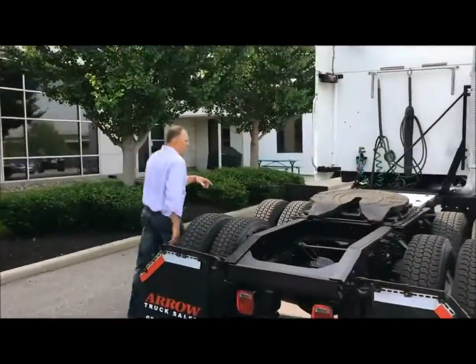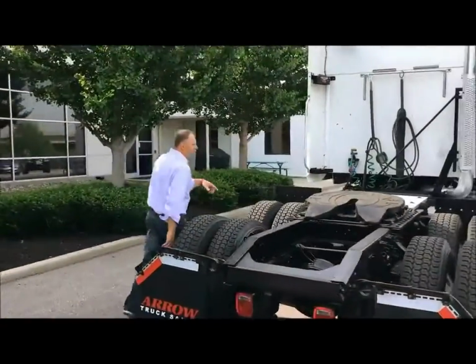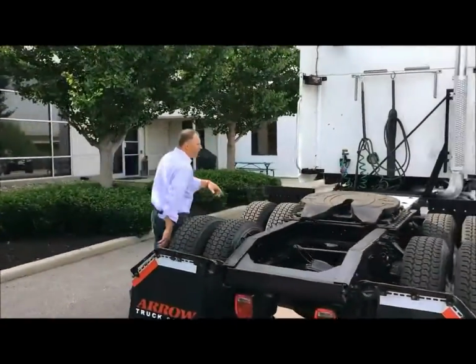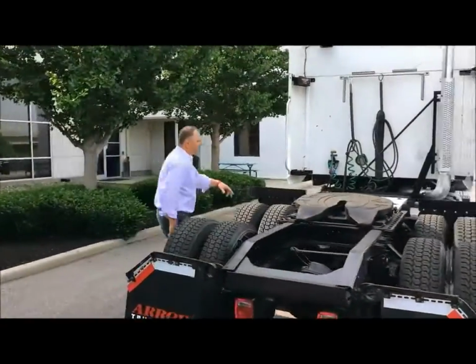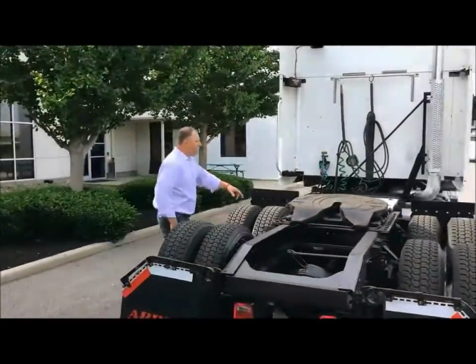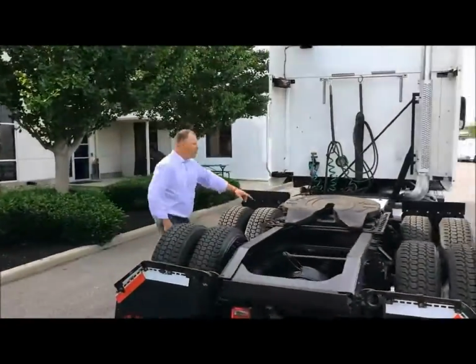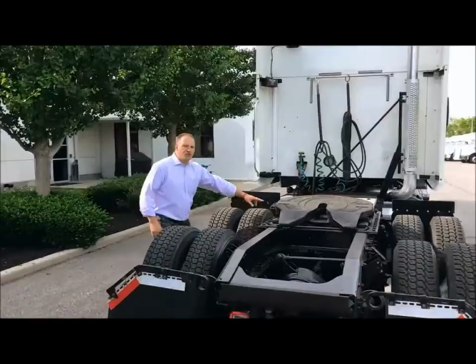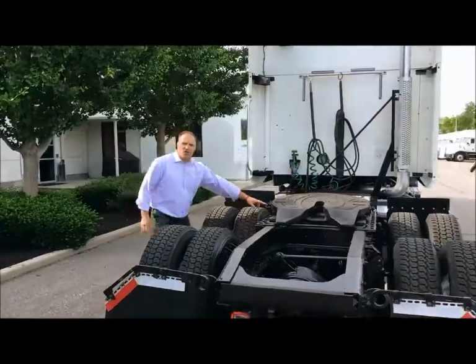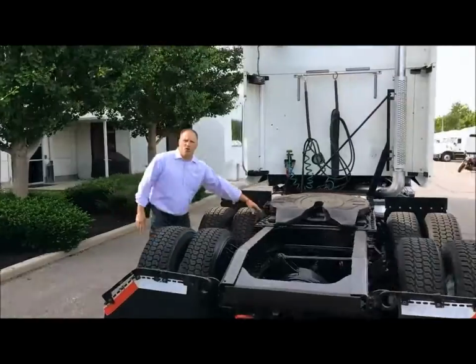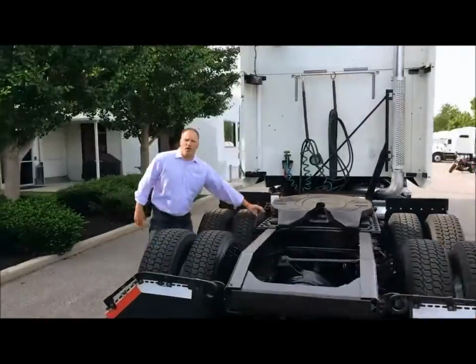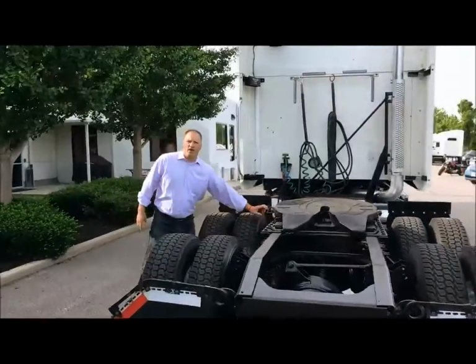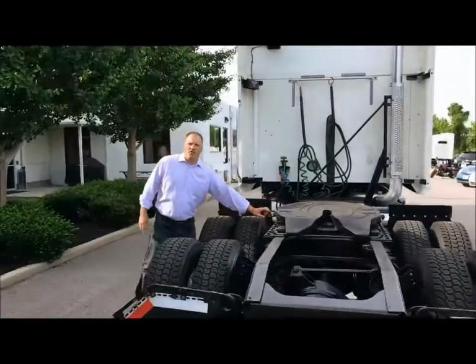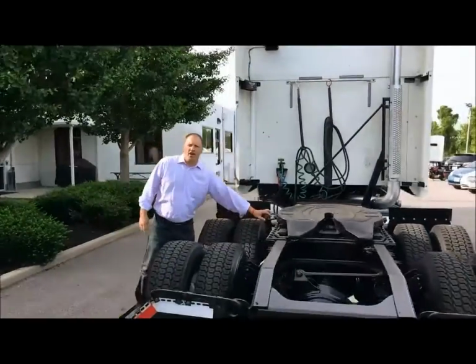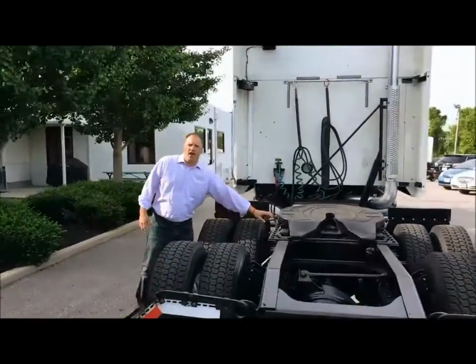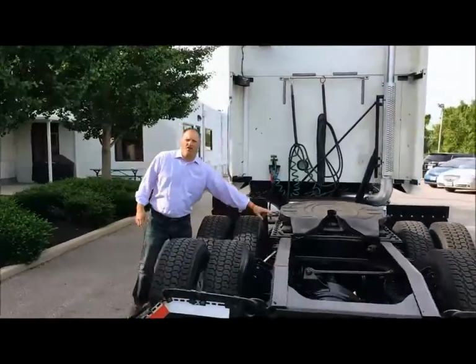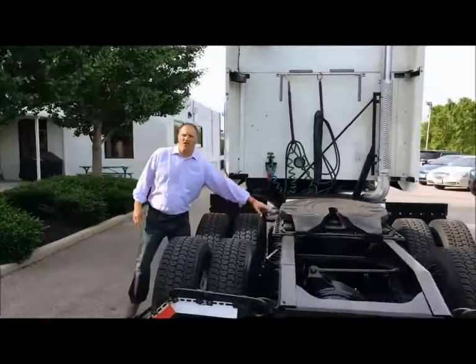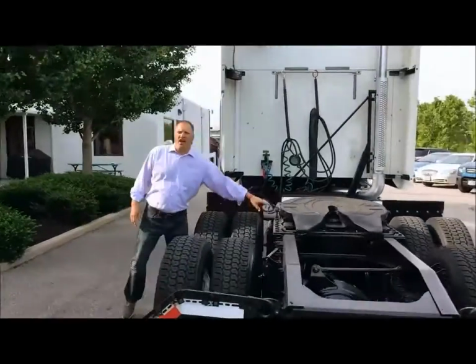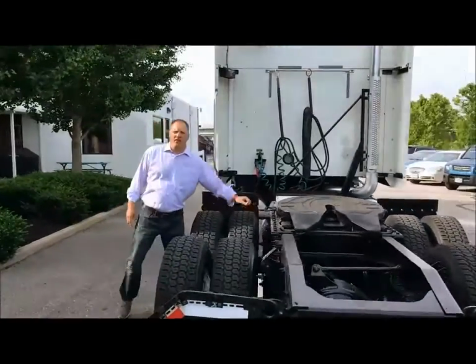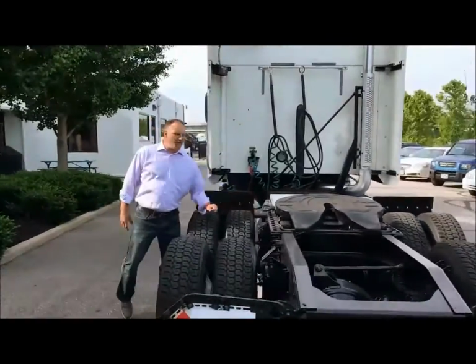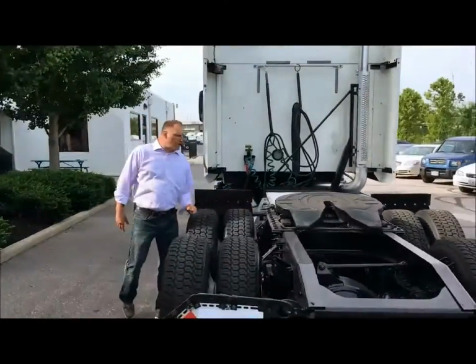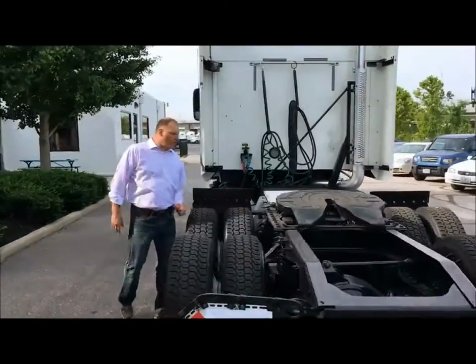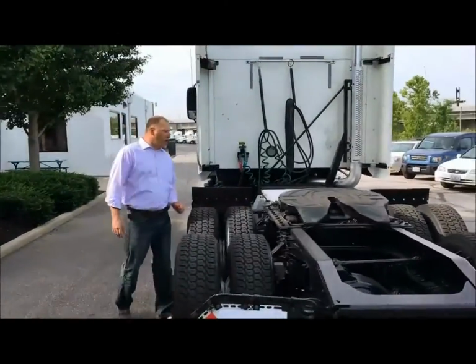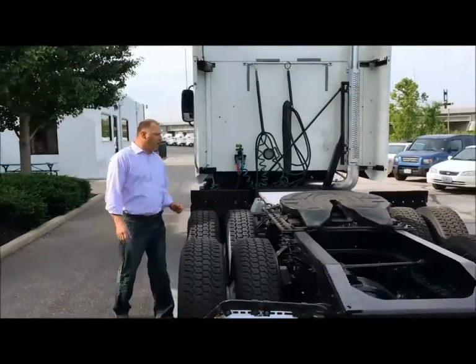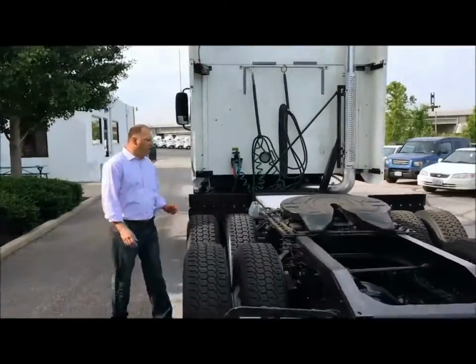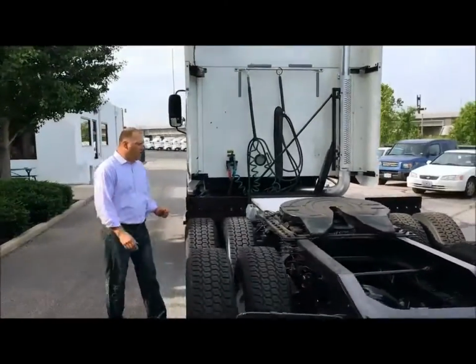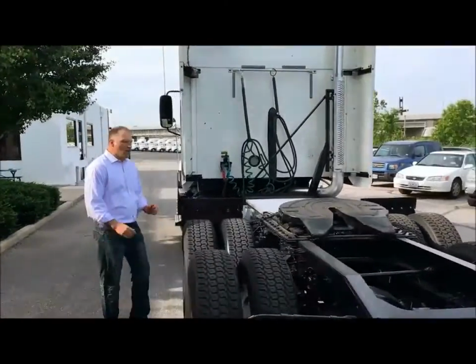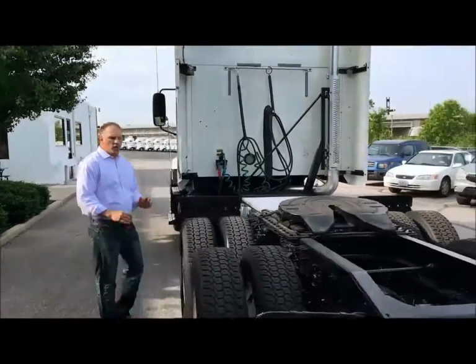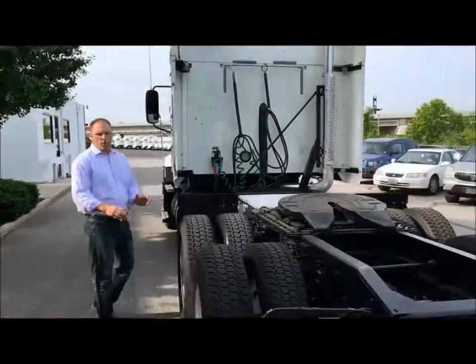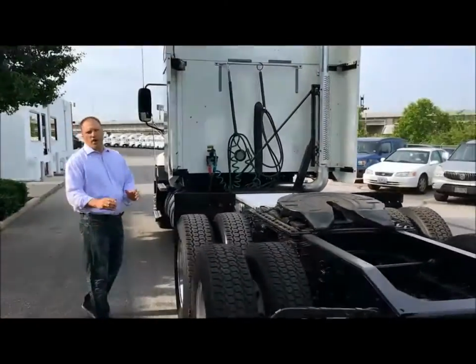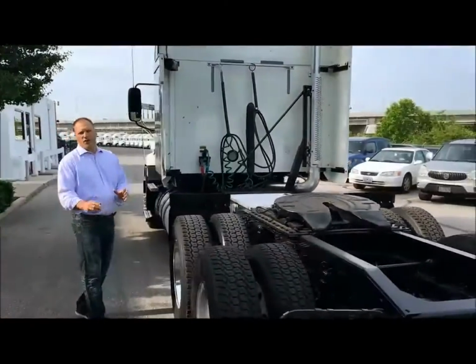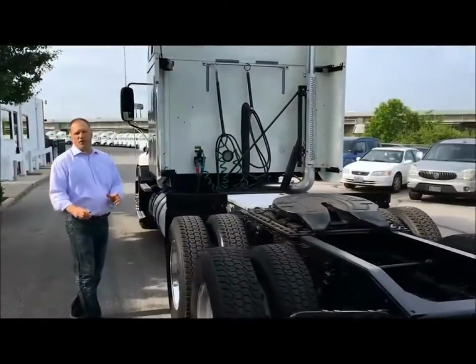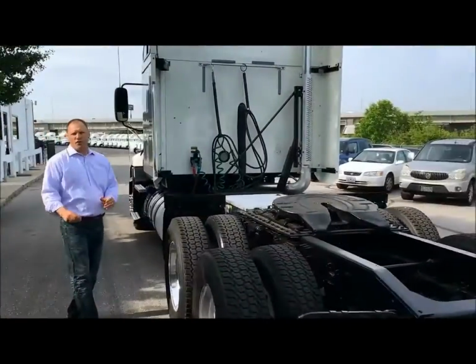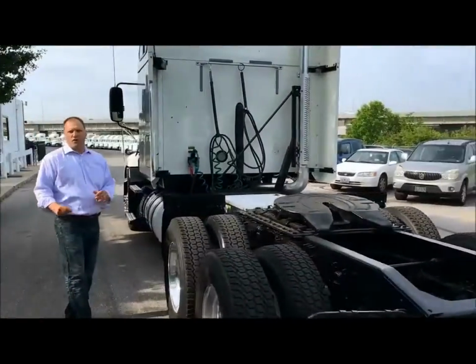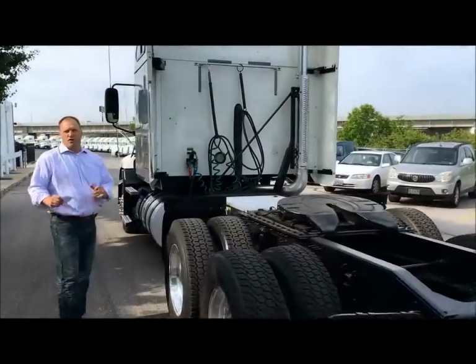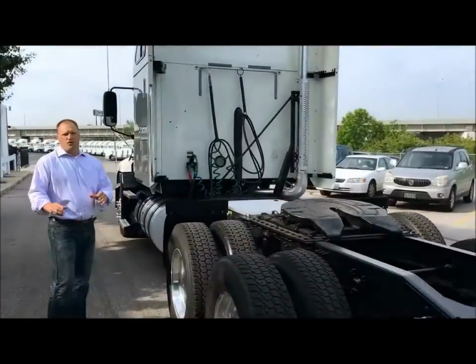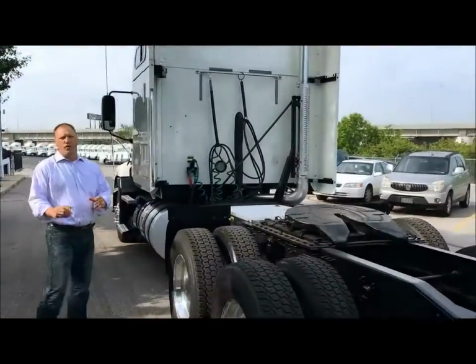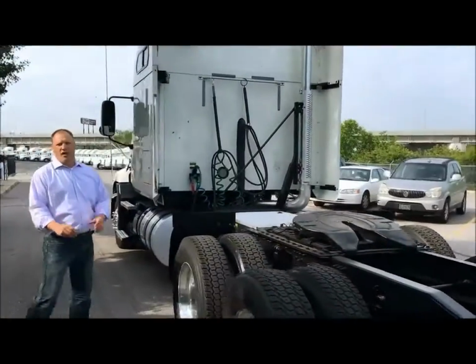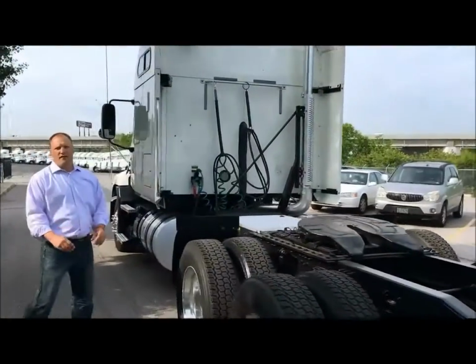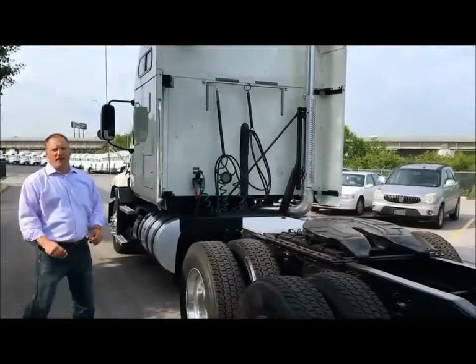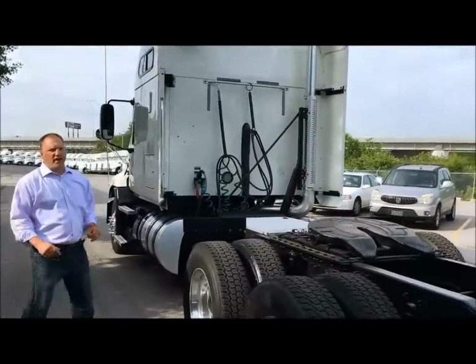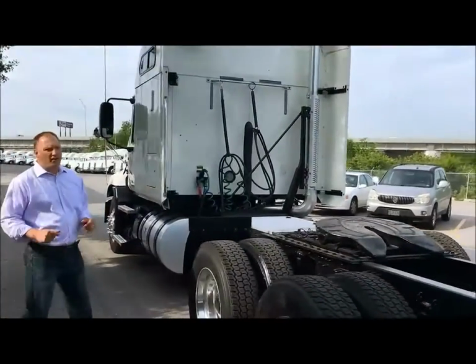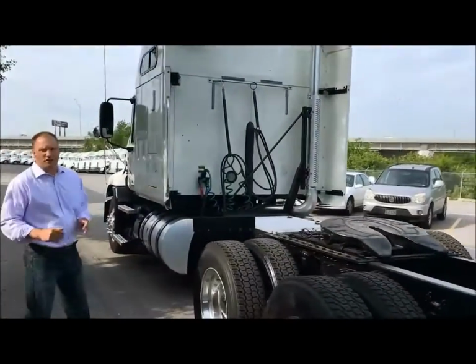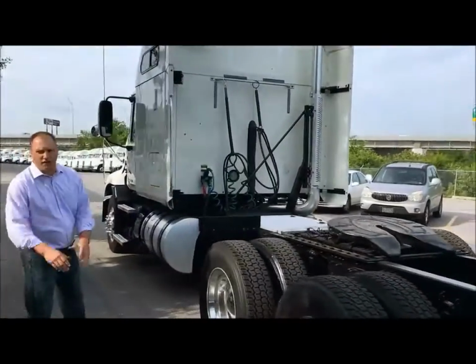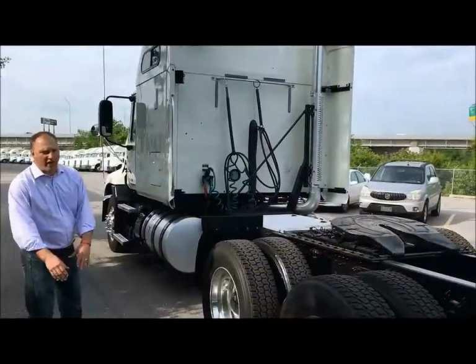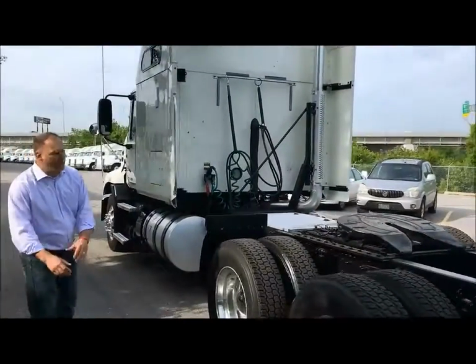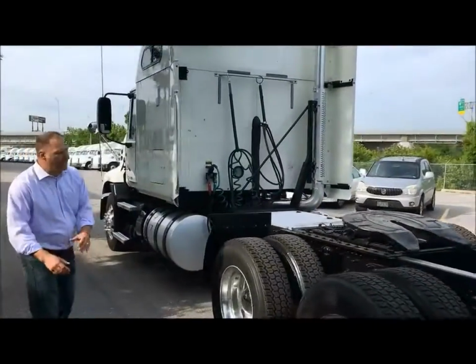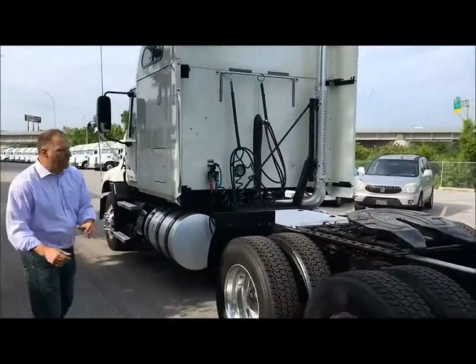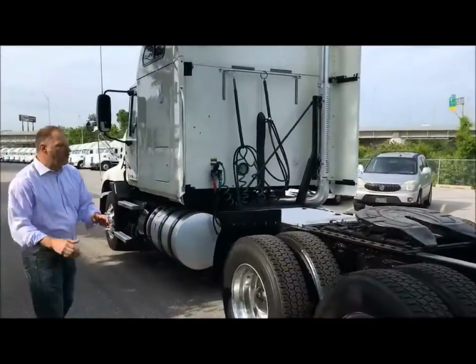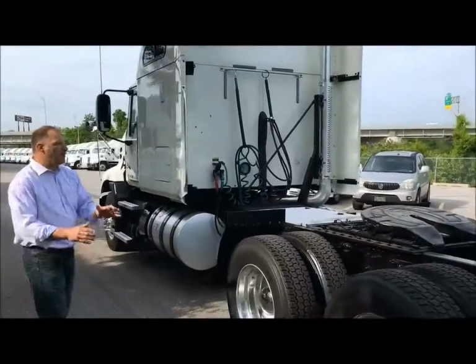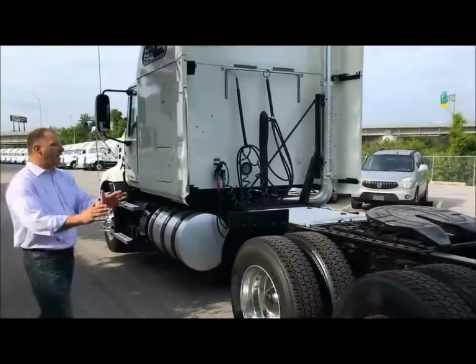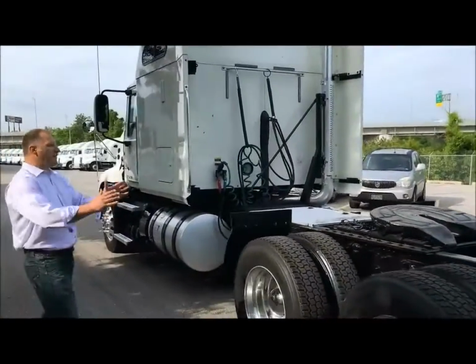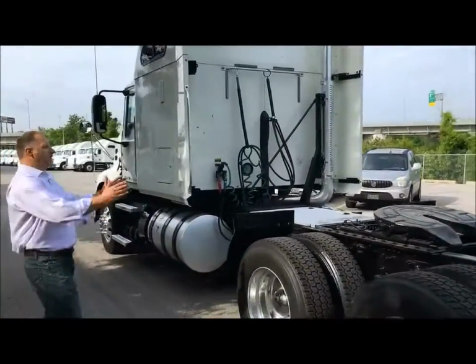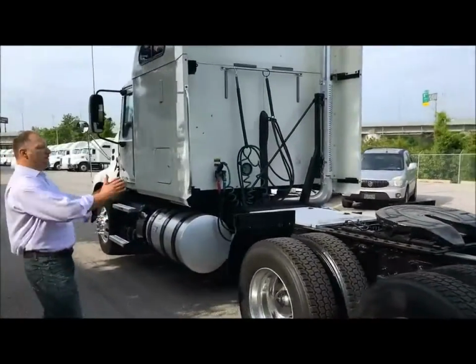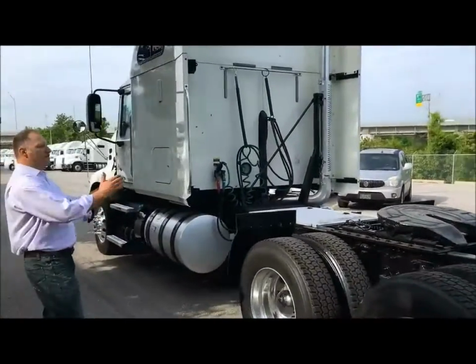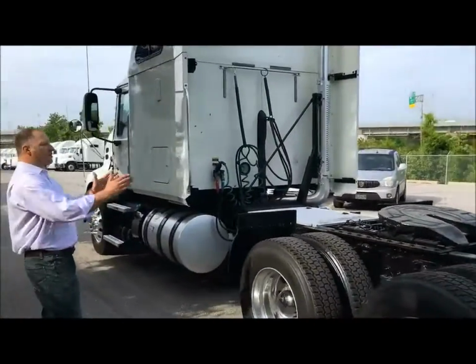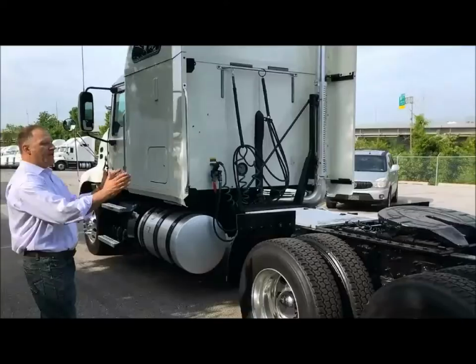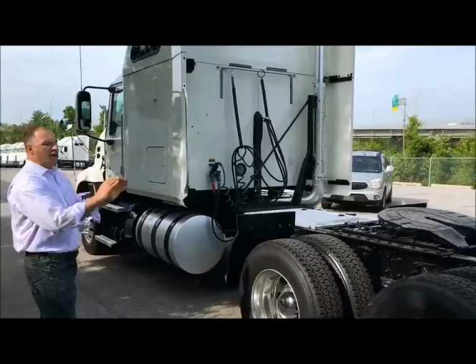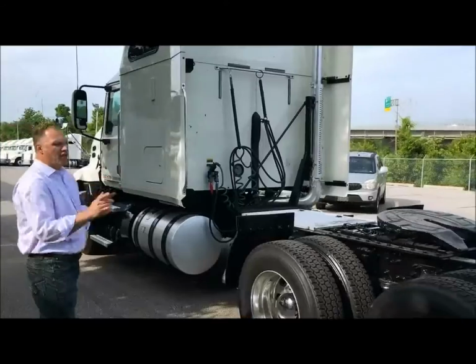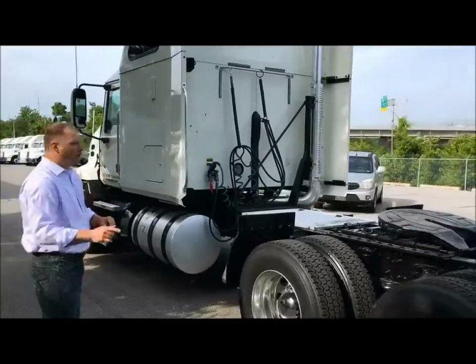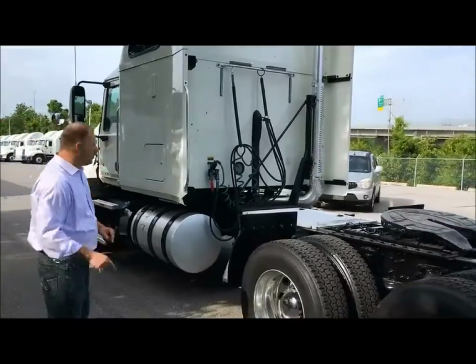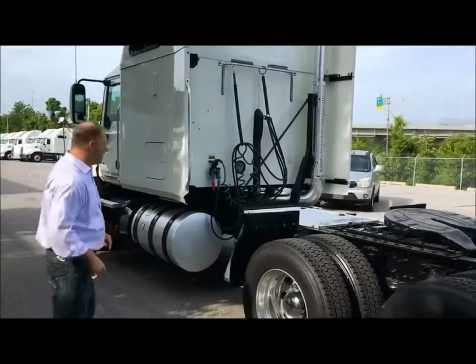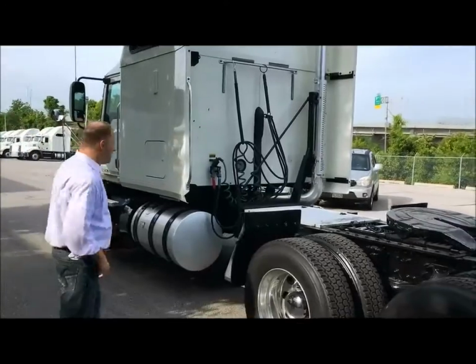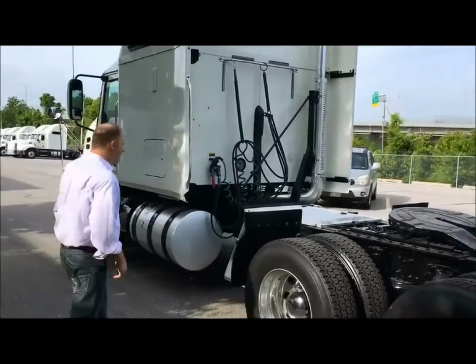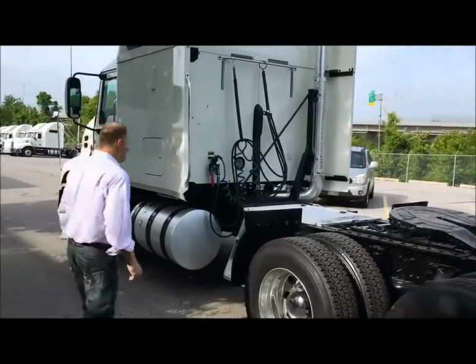We've got a 32-inch air slide fifth wheel — reefer, dry van, flatbed — you name it, this can handle the whole deal.